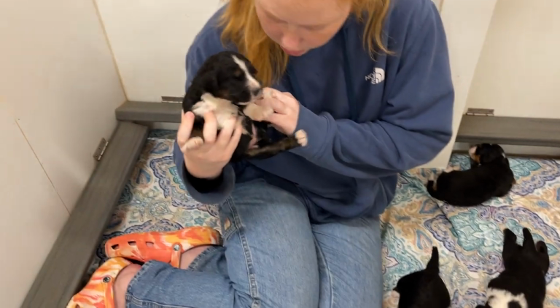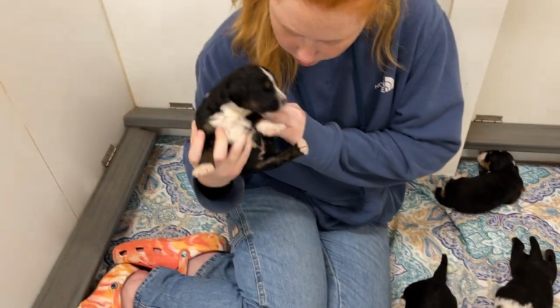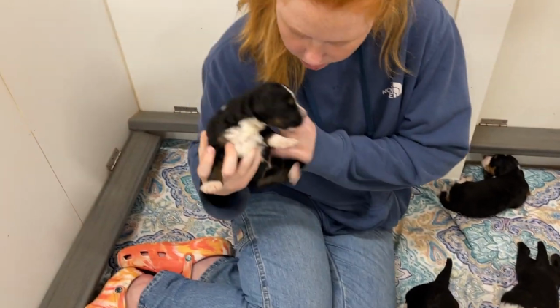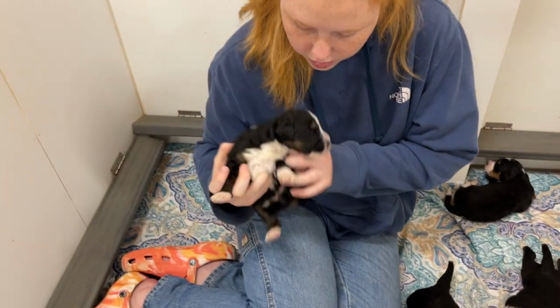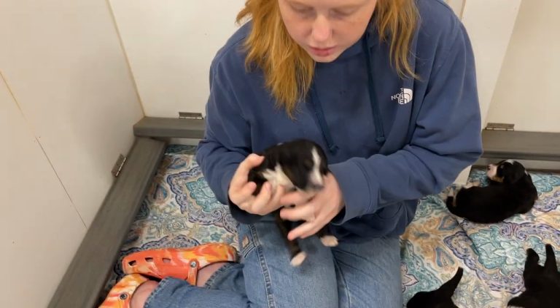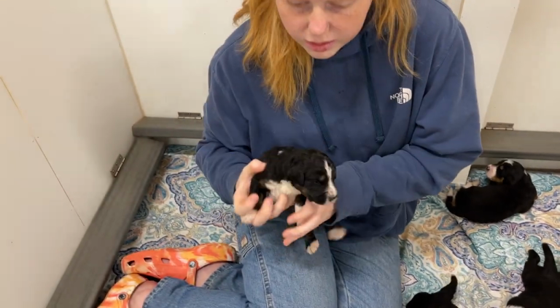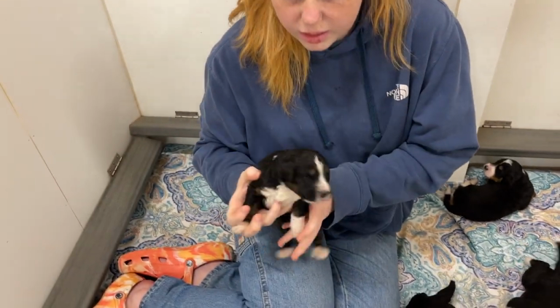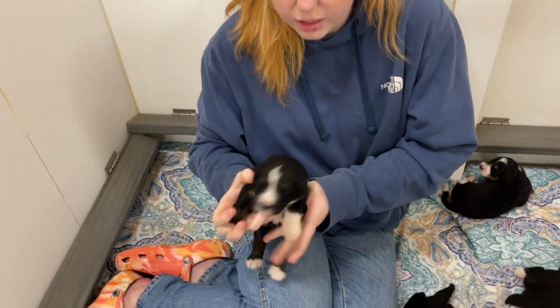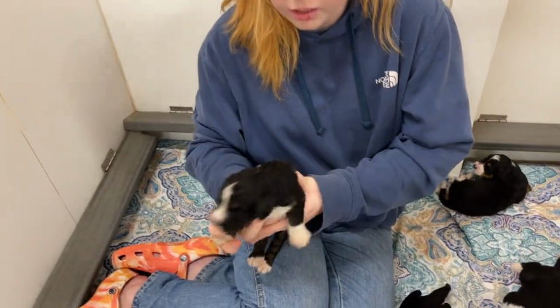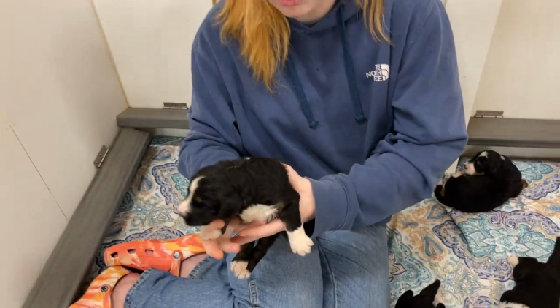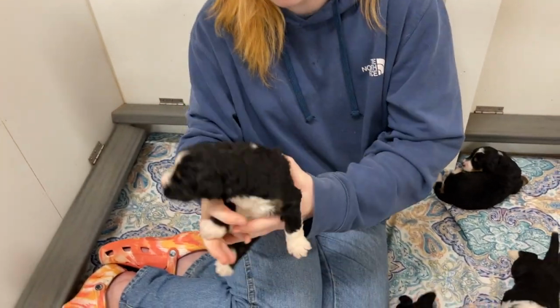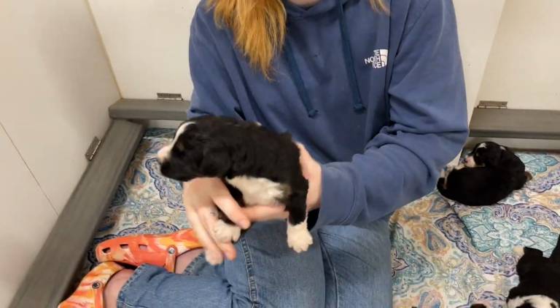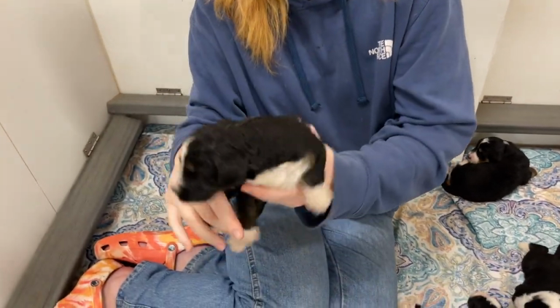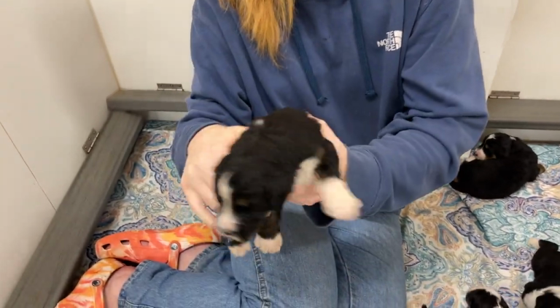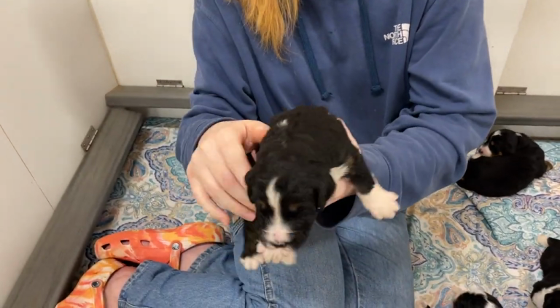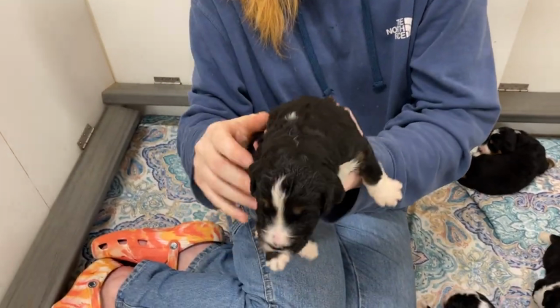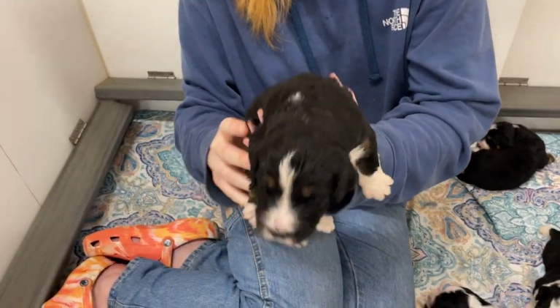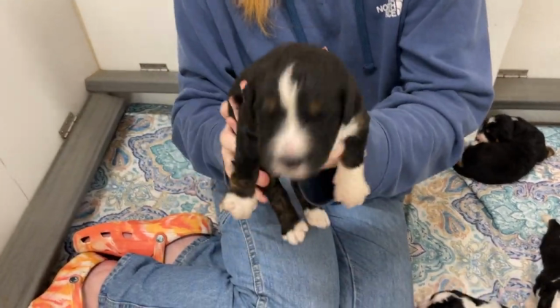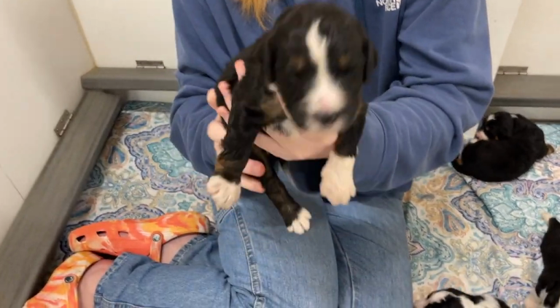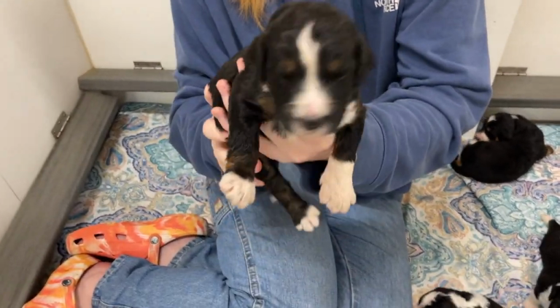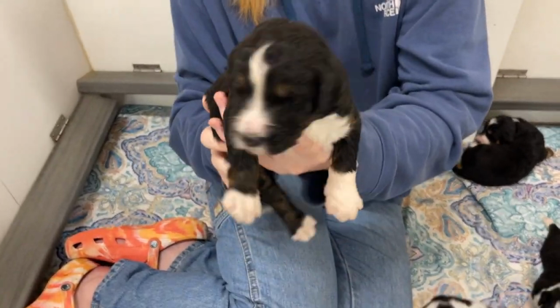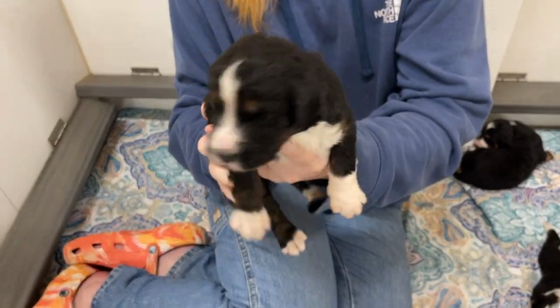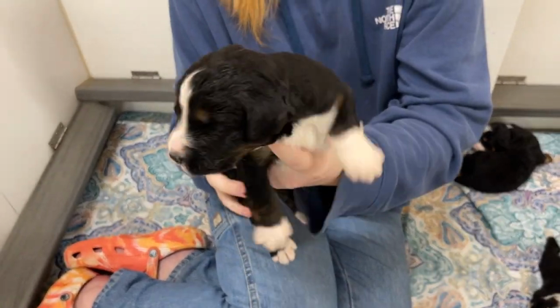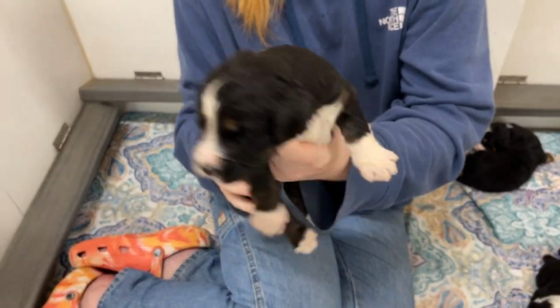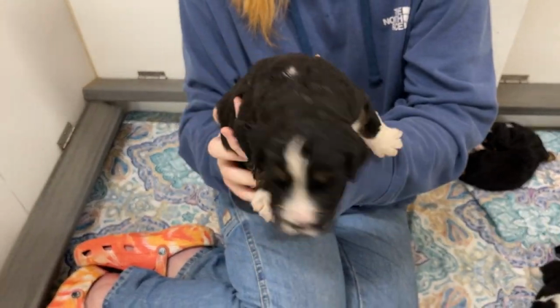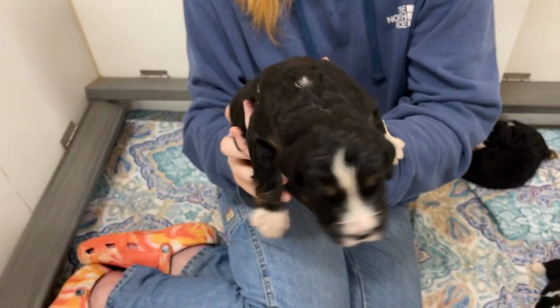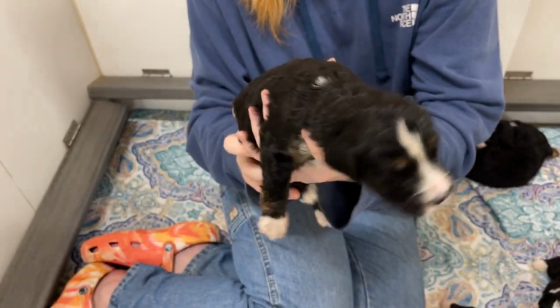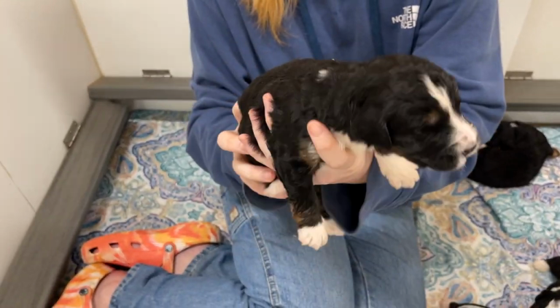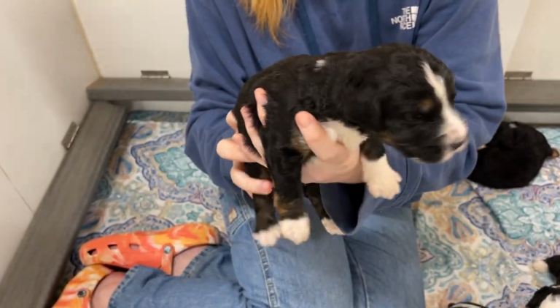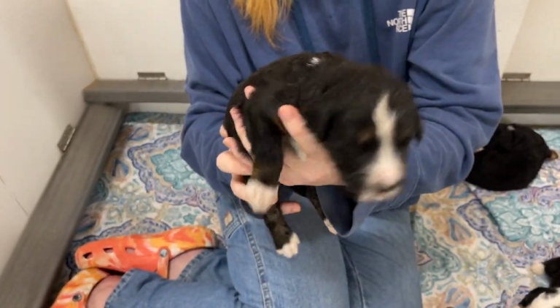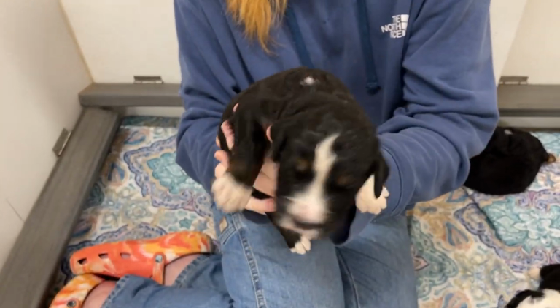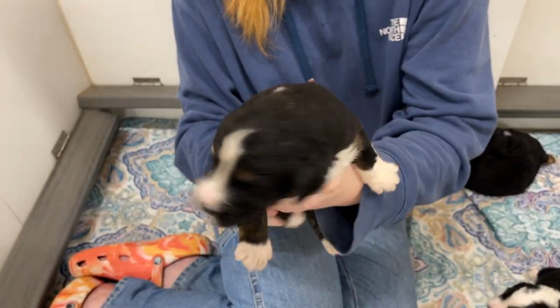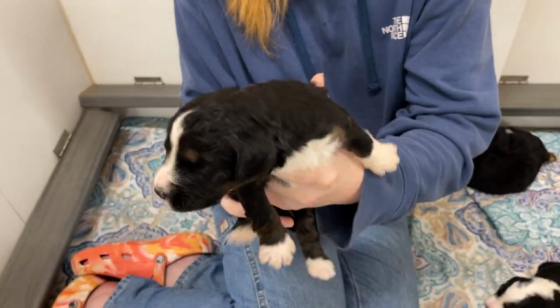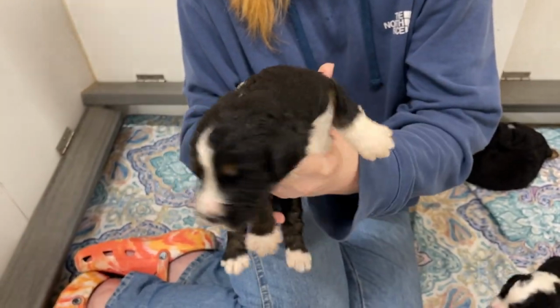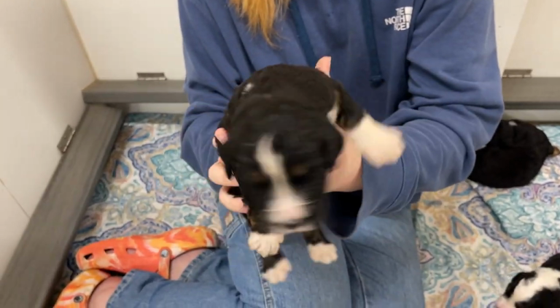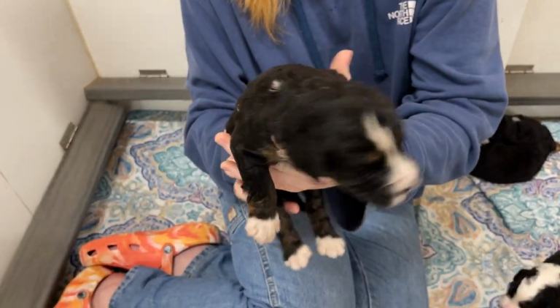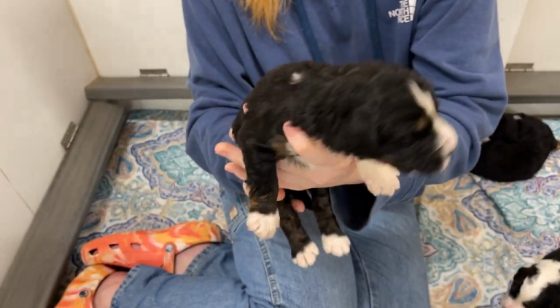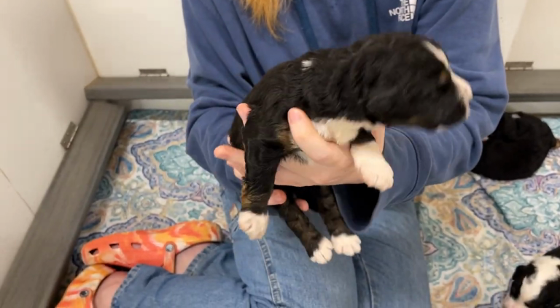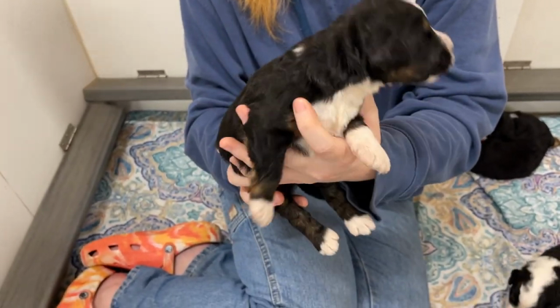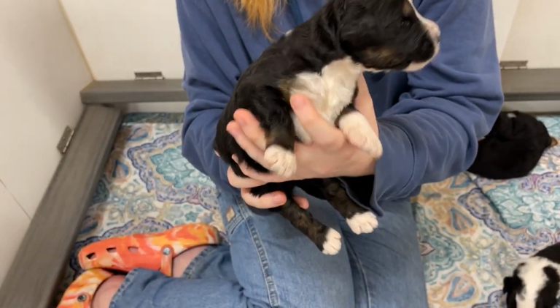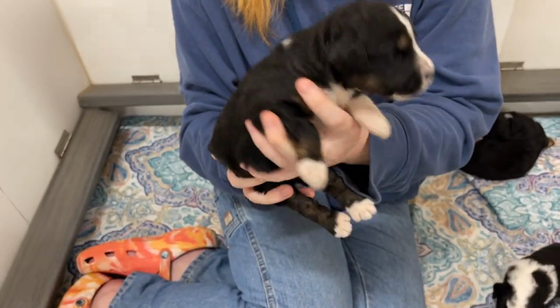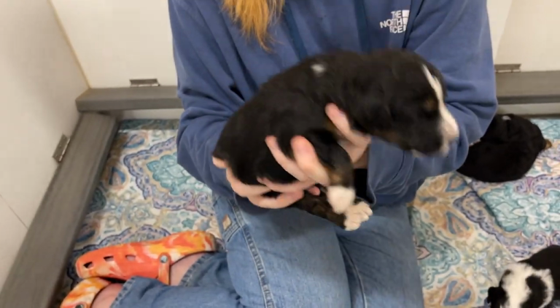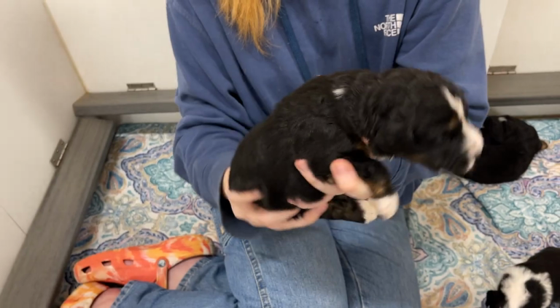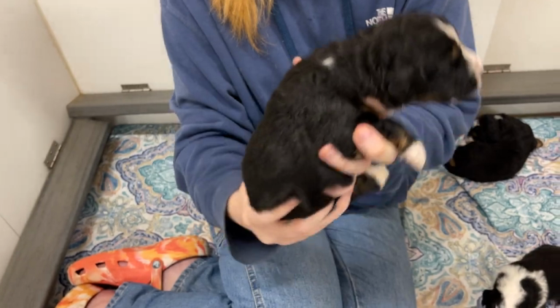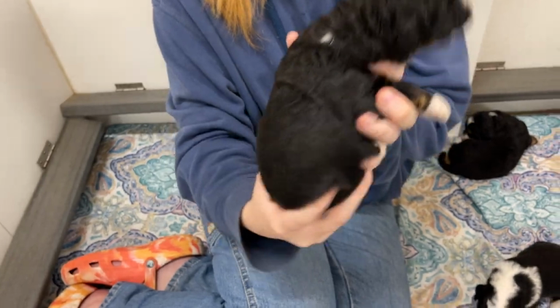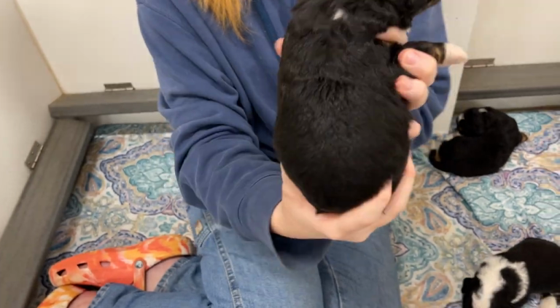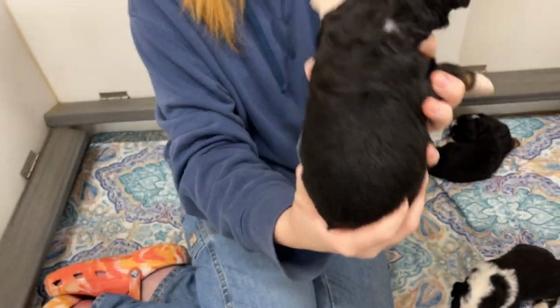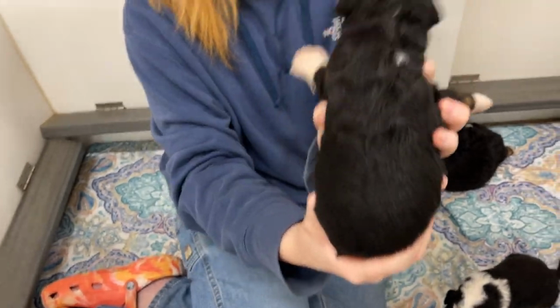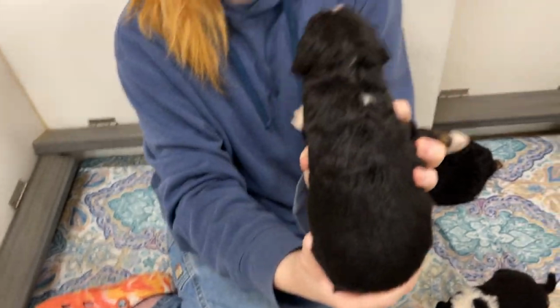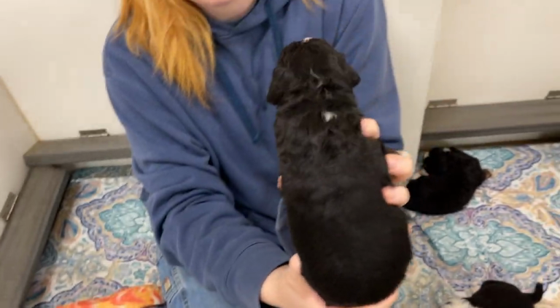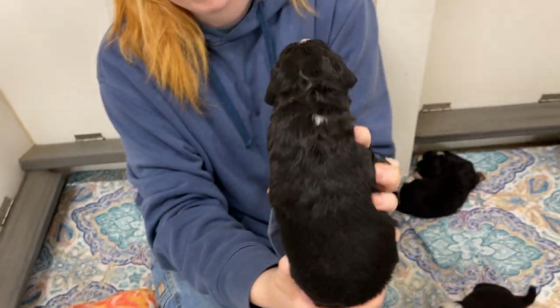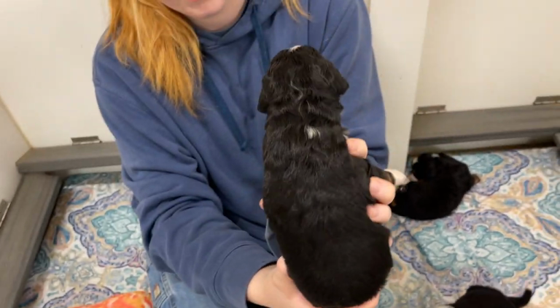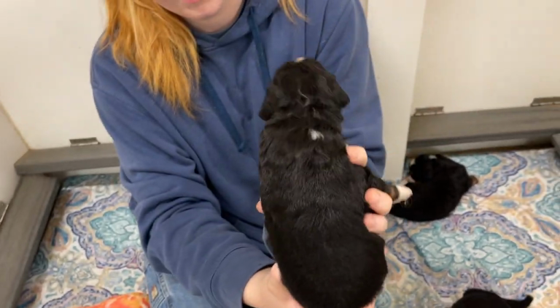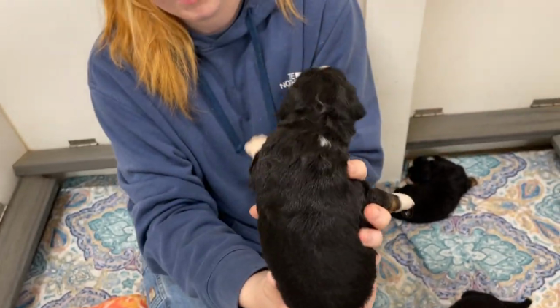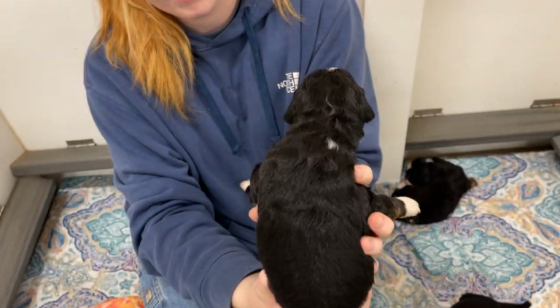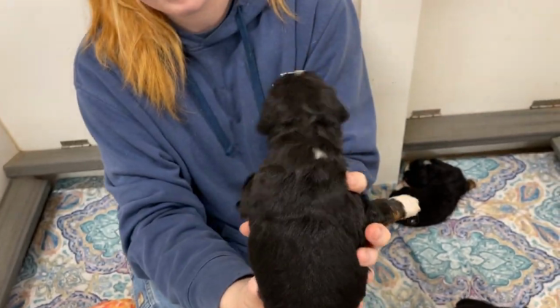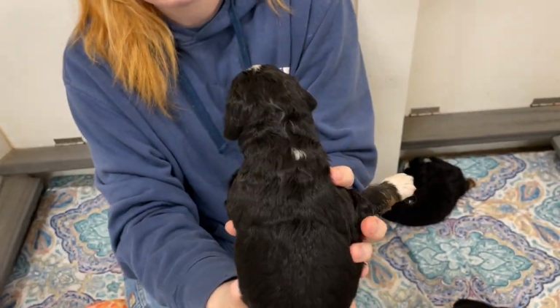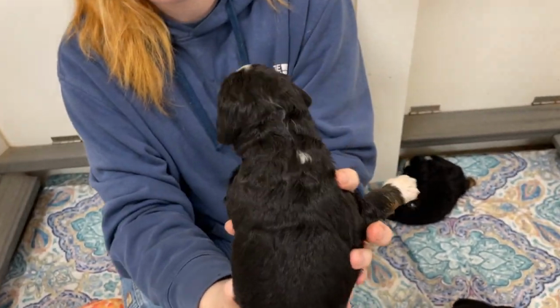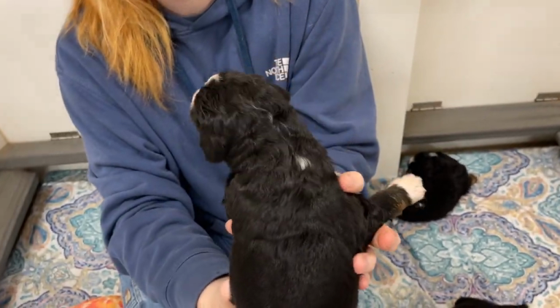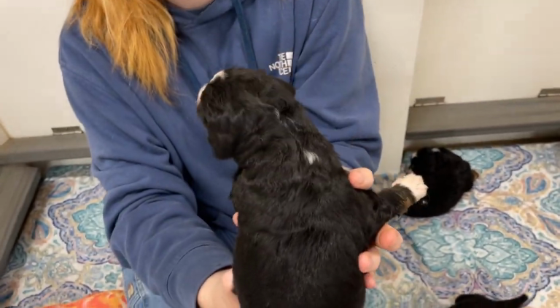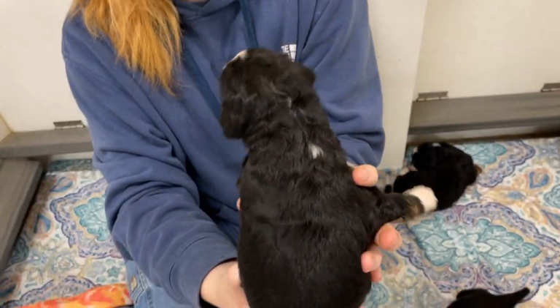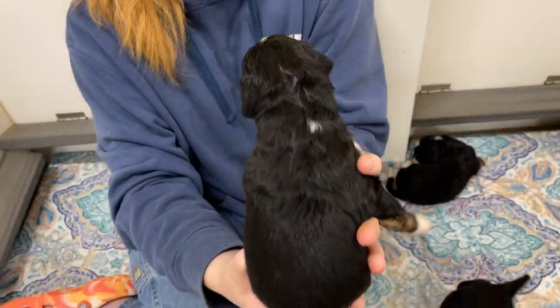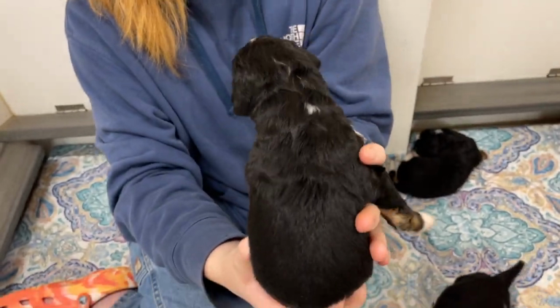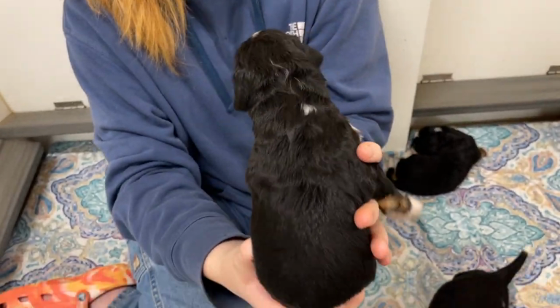This is another boy. Very cute. He doesn't really want to be held, I guess.